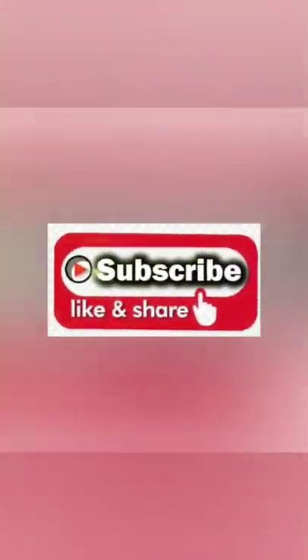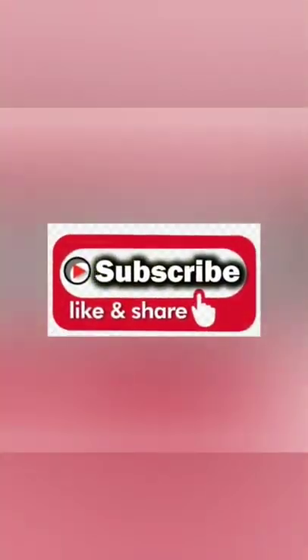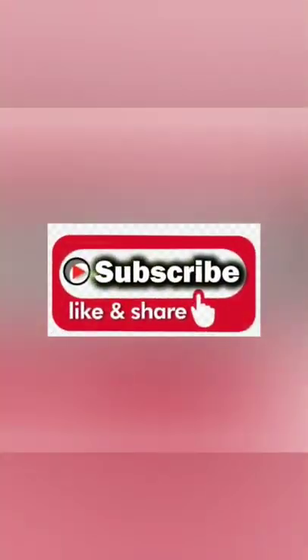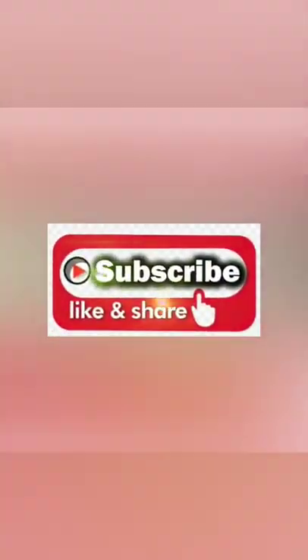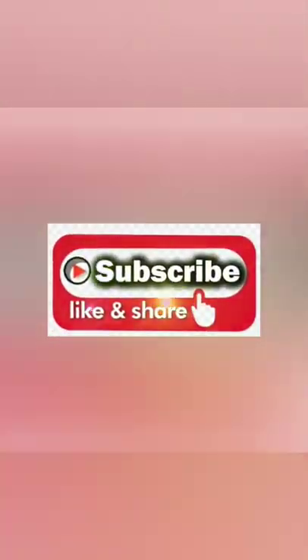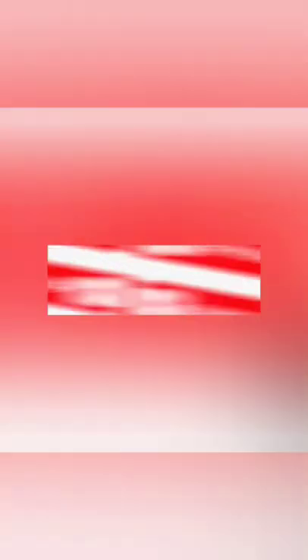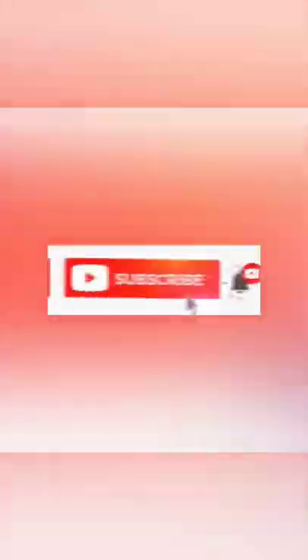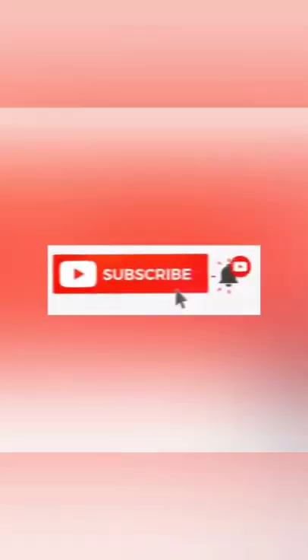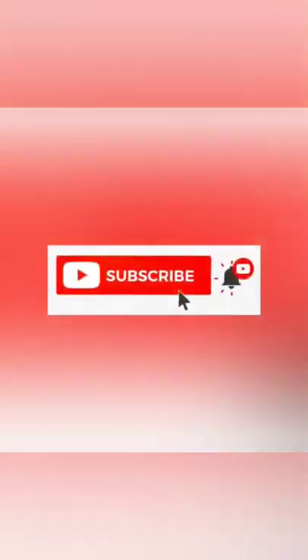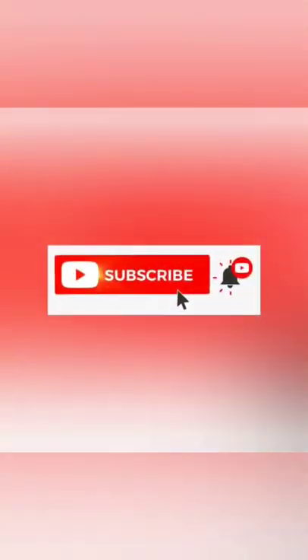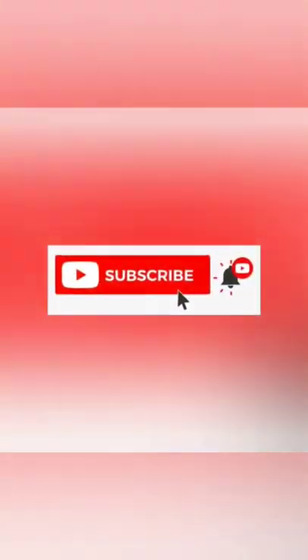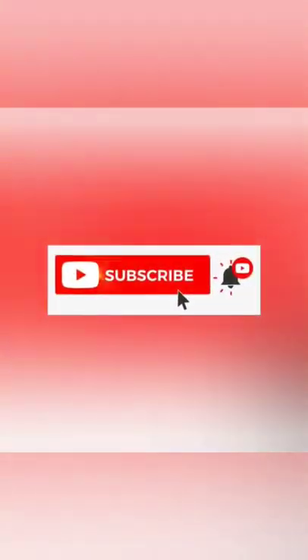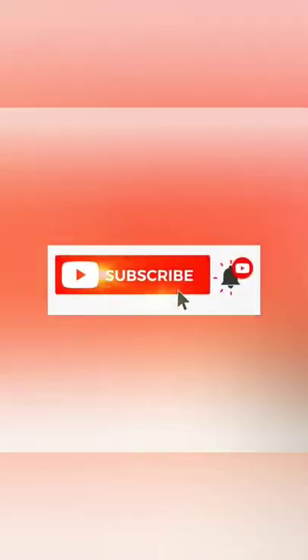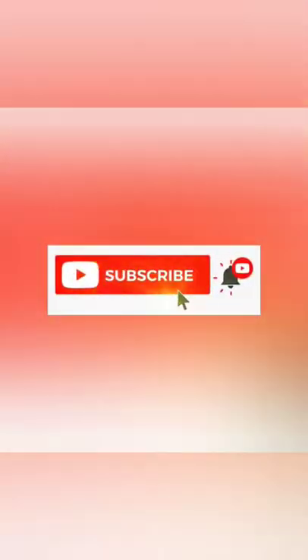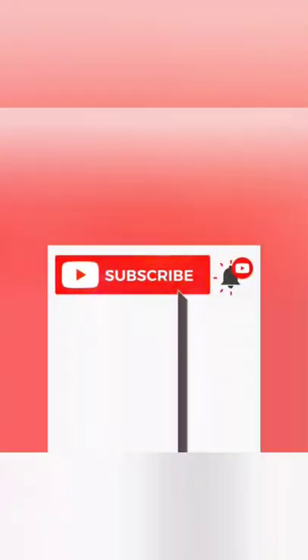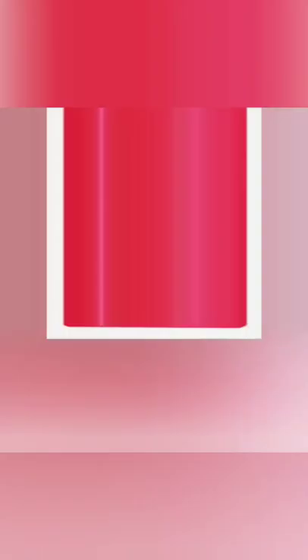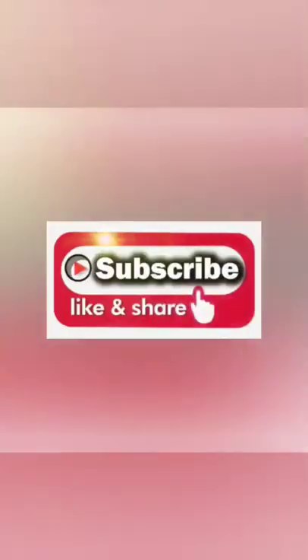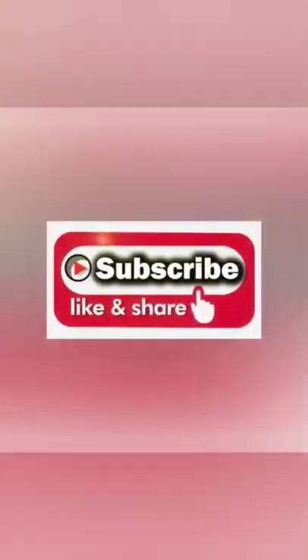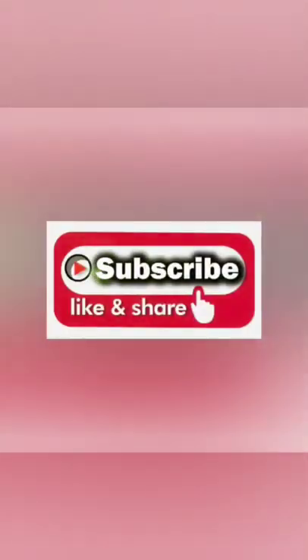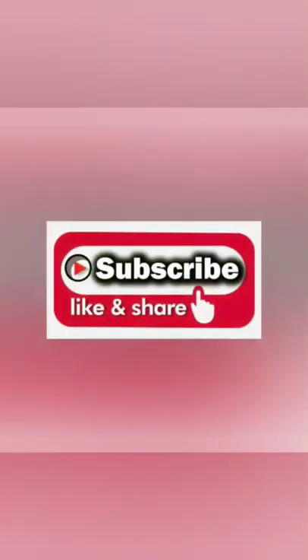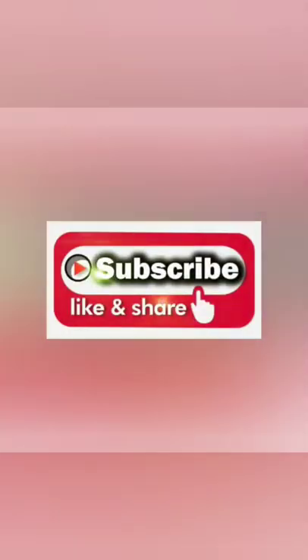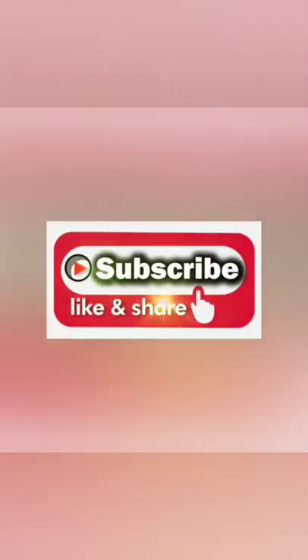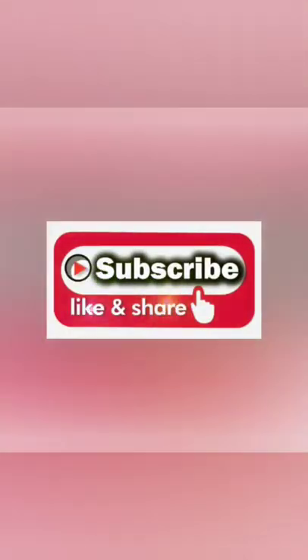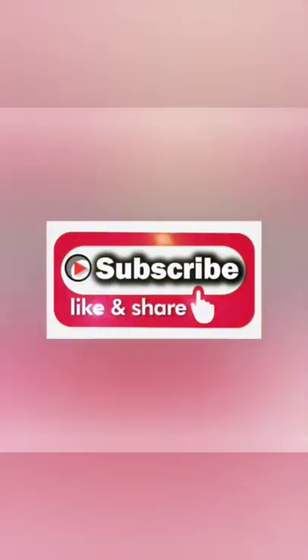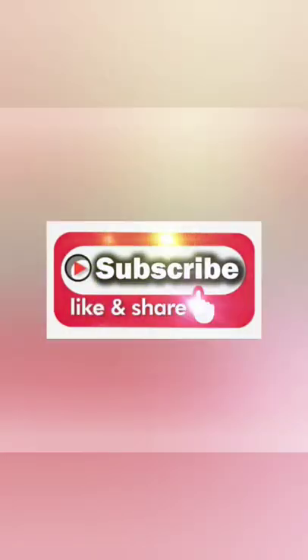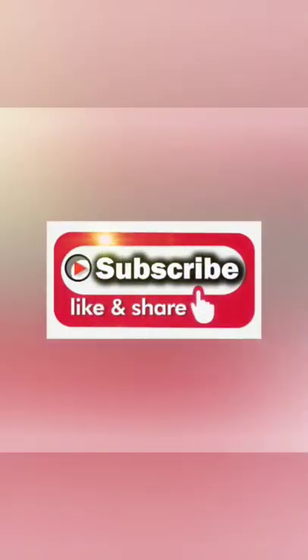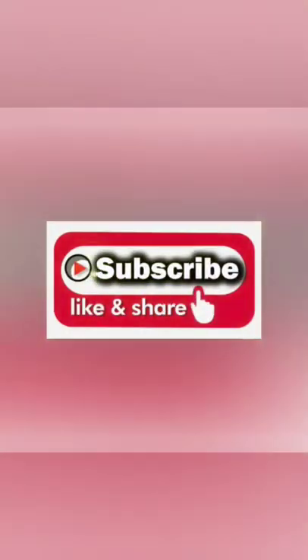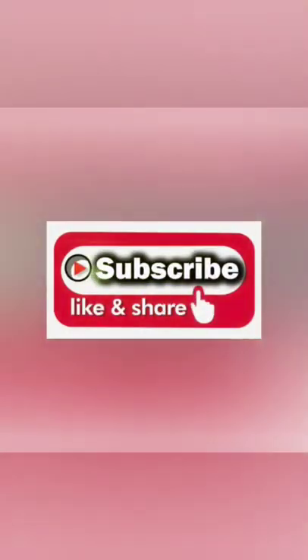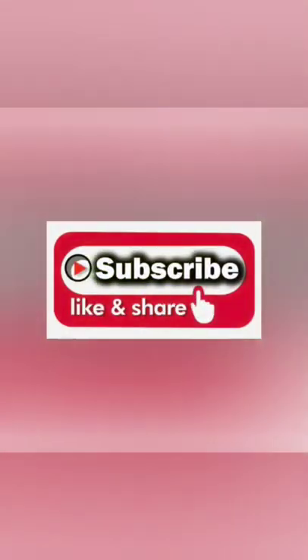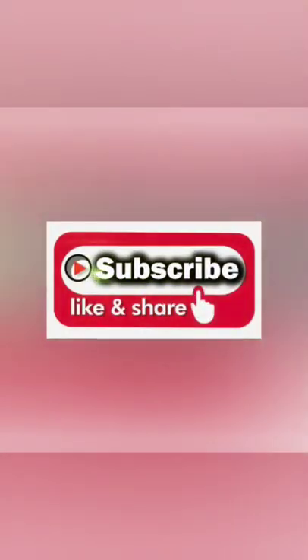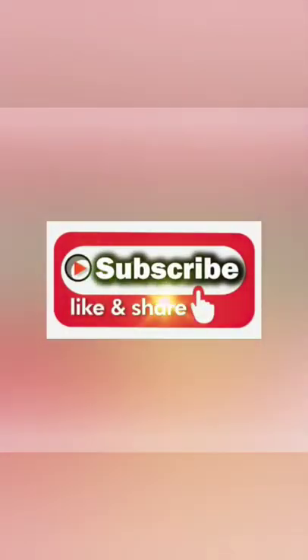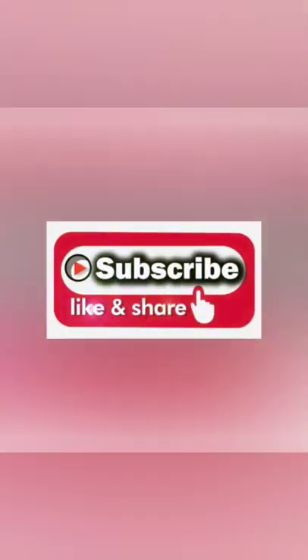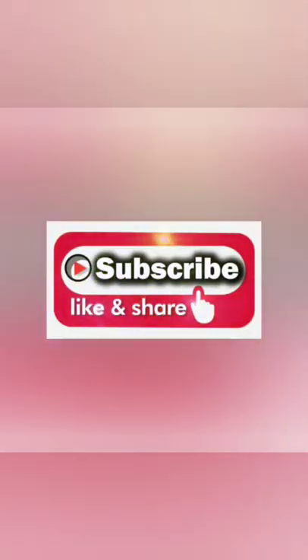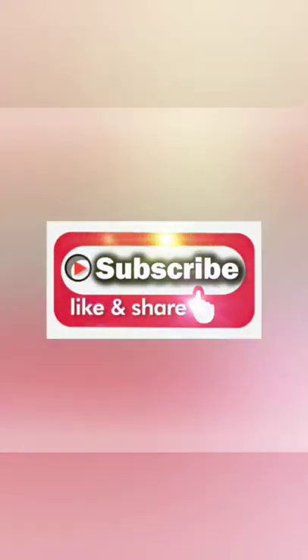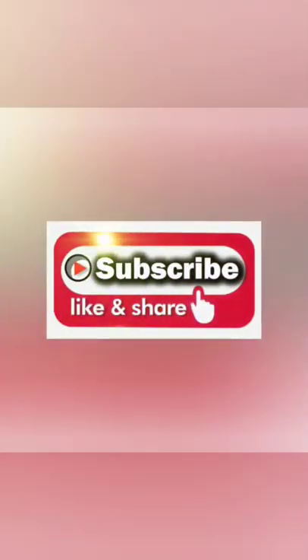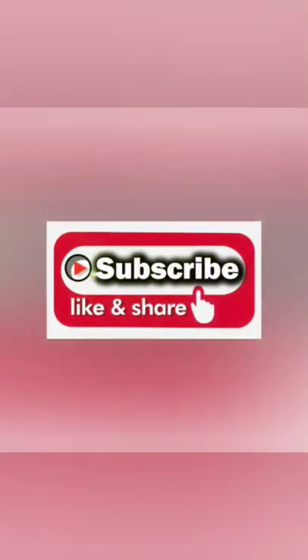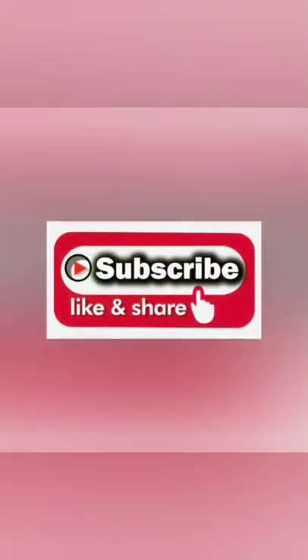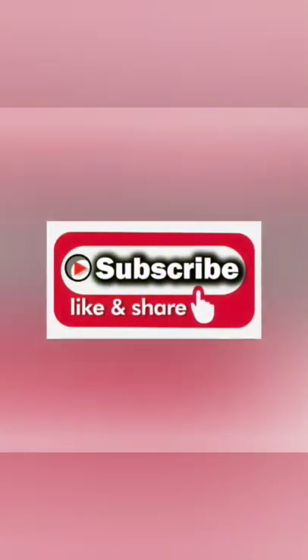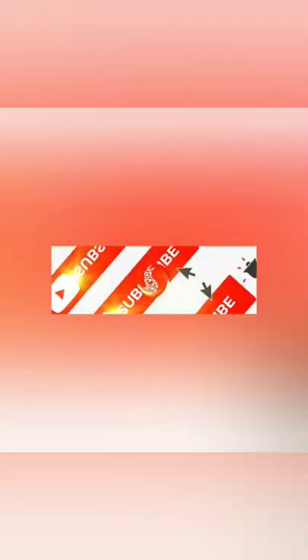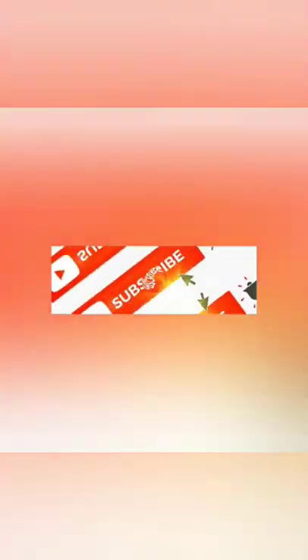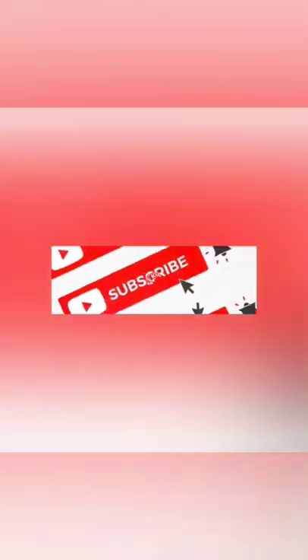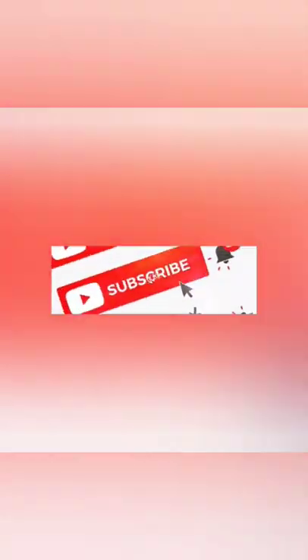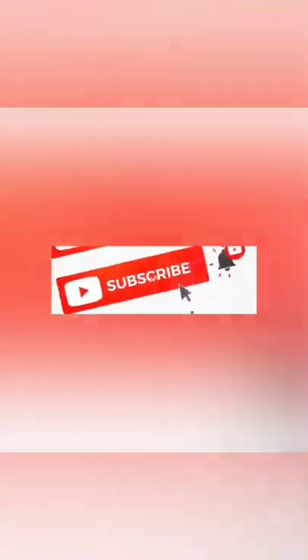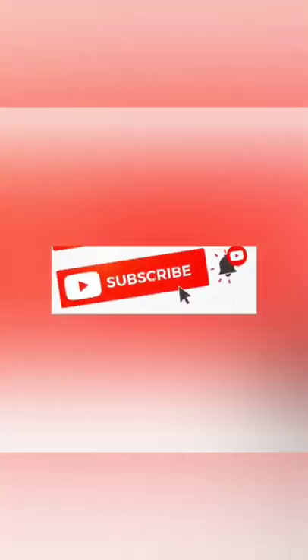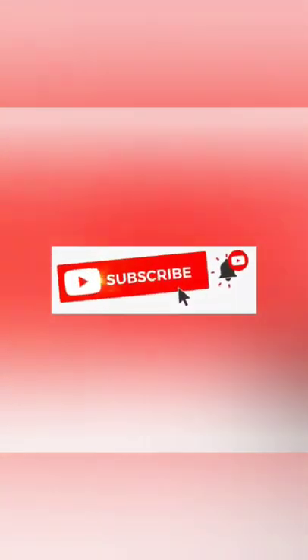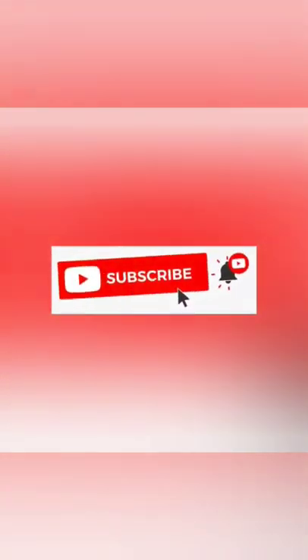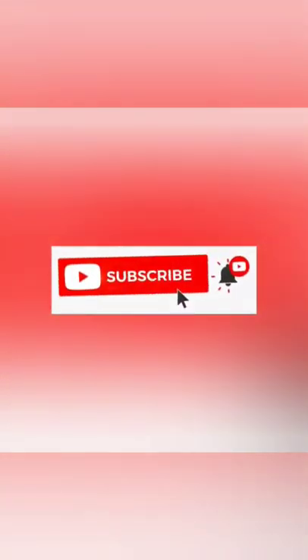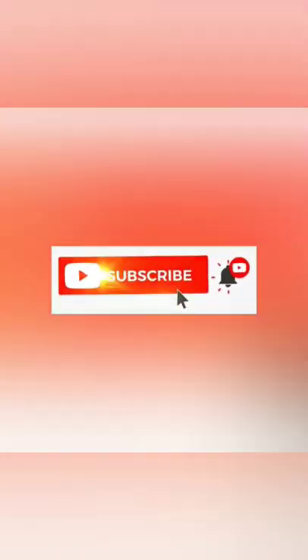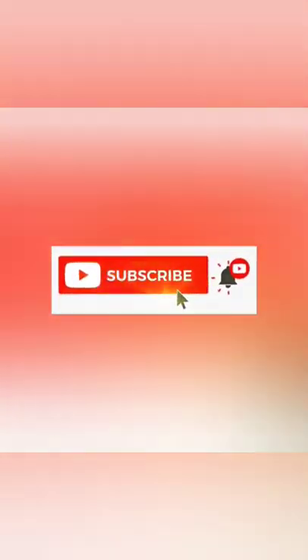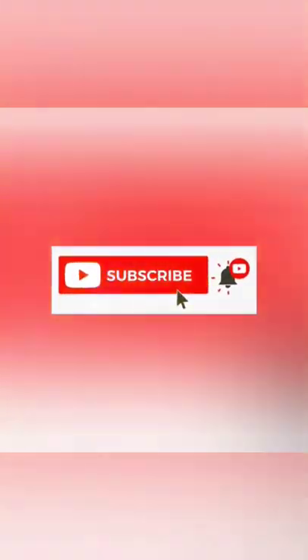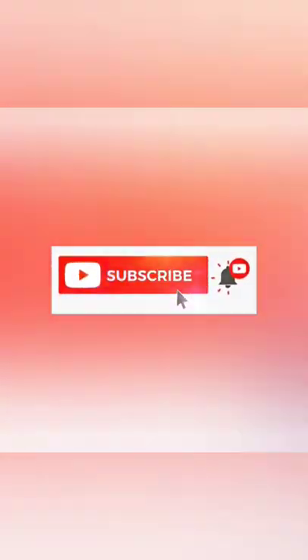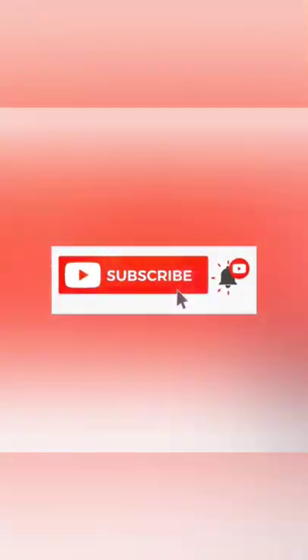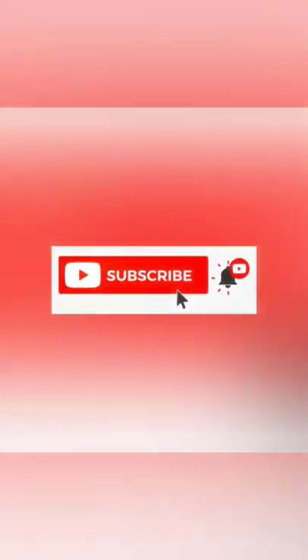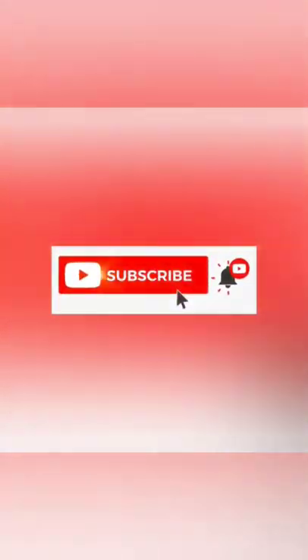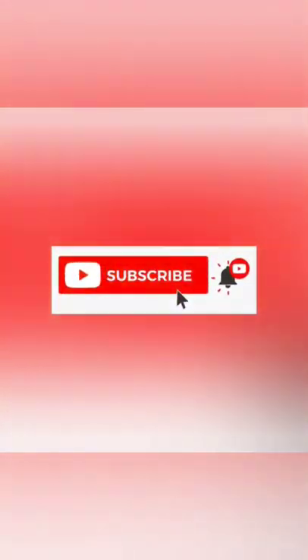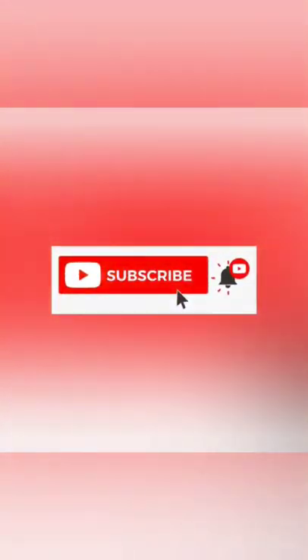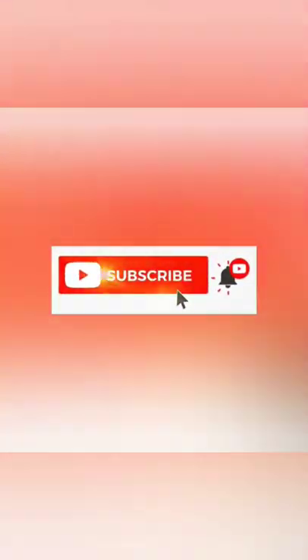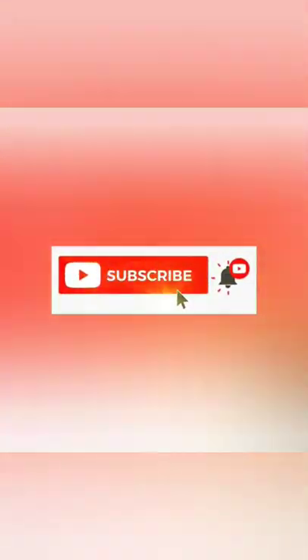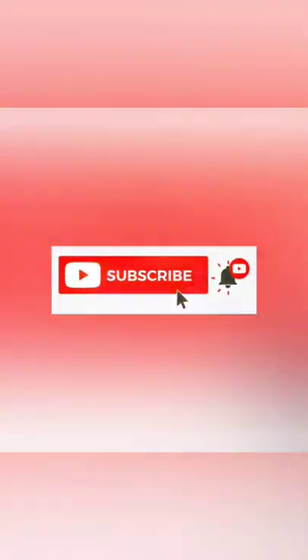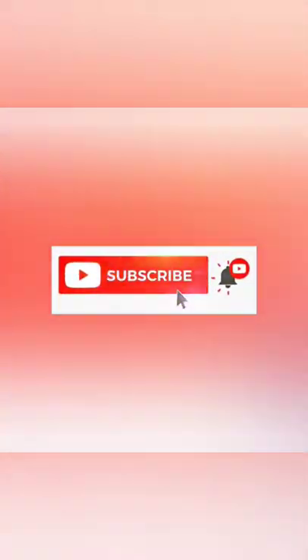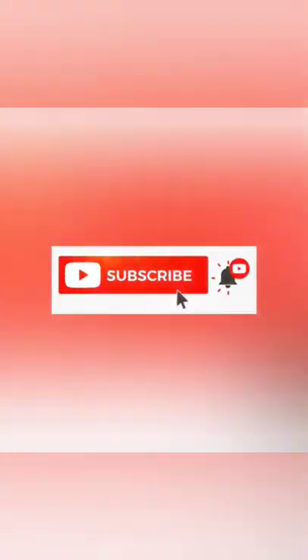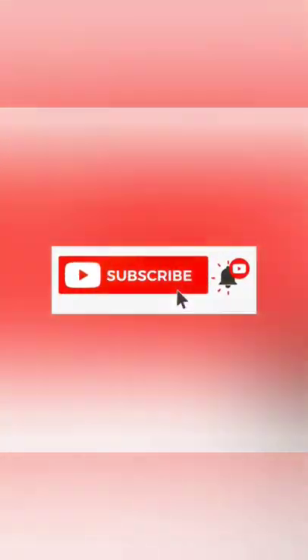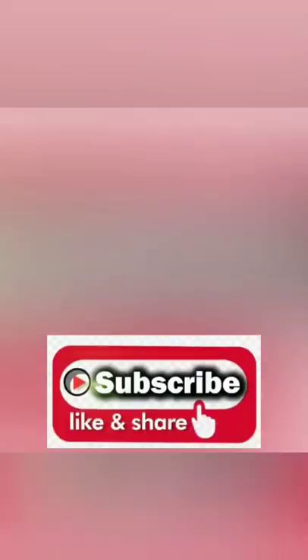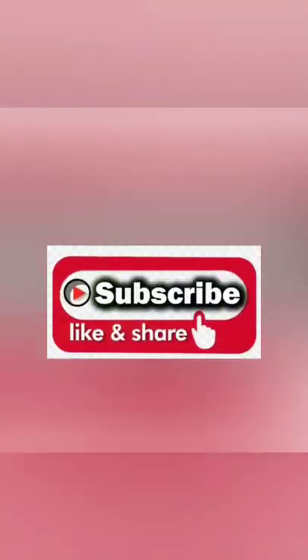Thank you for watching all the way through to the end. Please like, share, and subscribe. Help me grow my channel. And if there's anything you want, let me know in the comments below. Thank you so much.